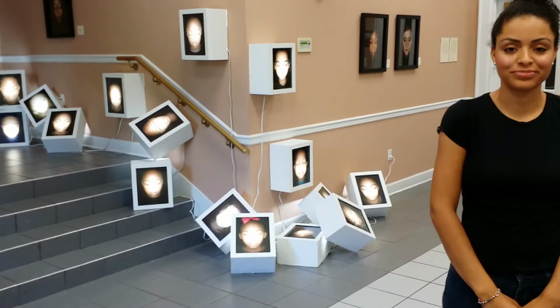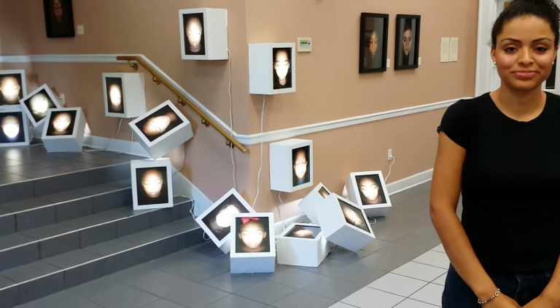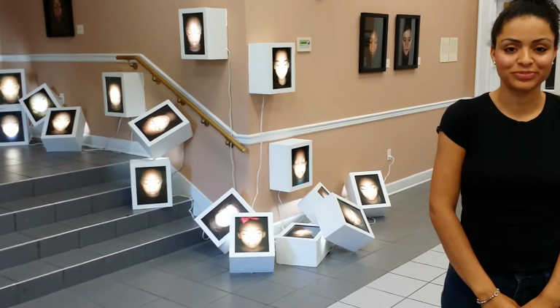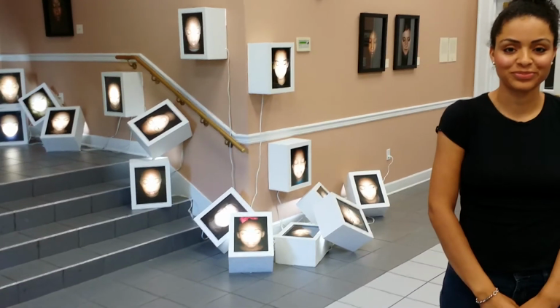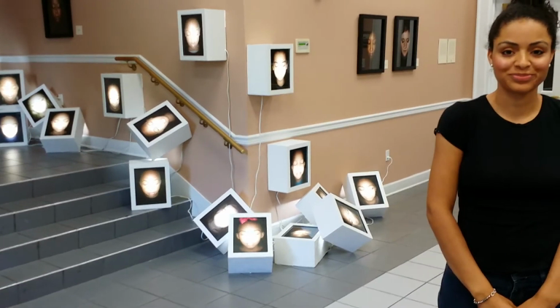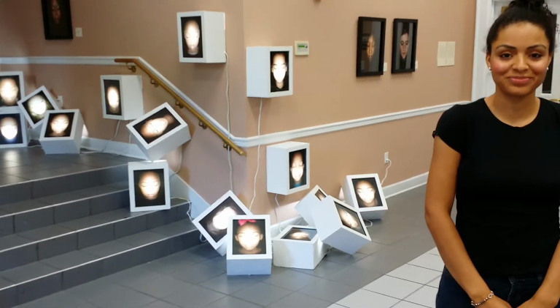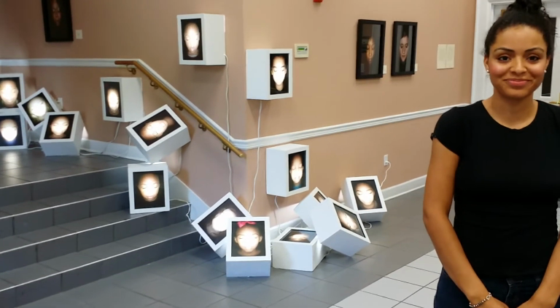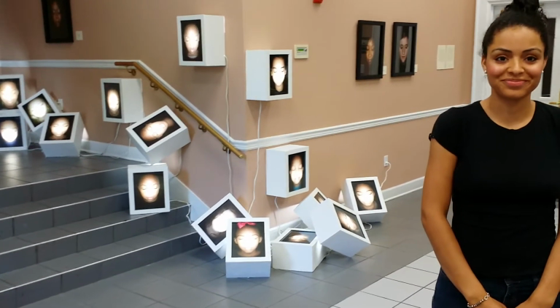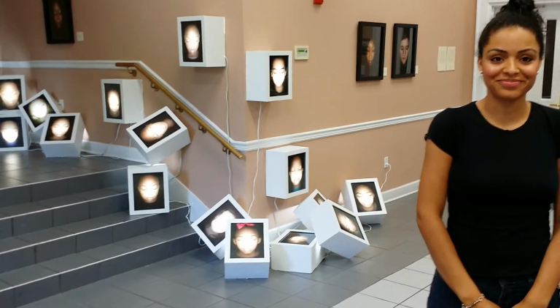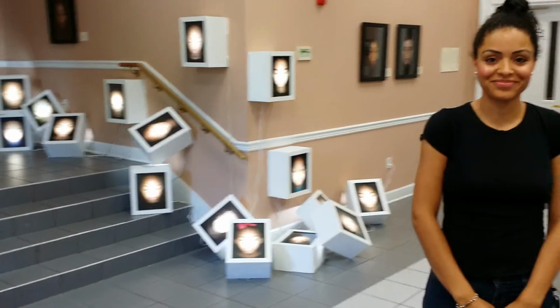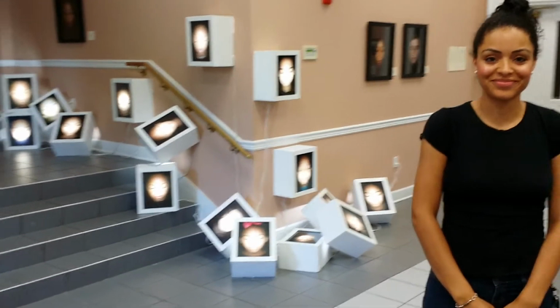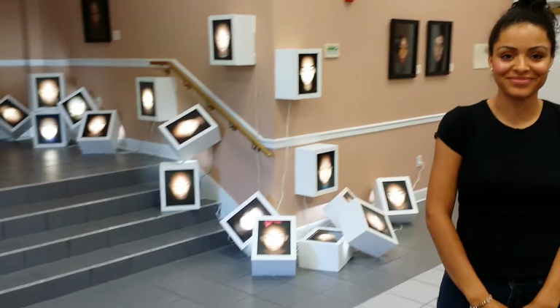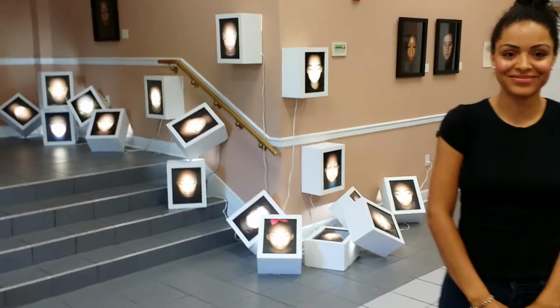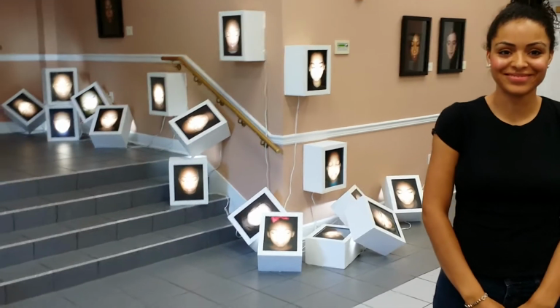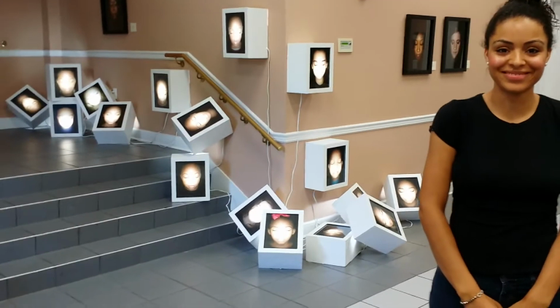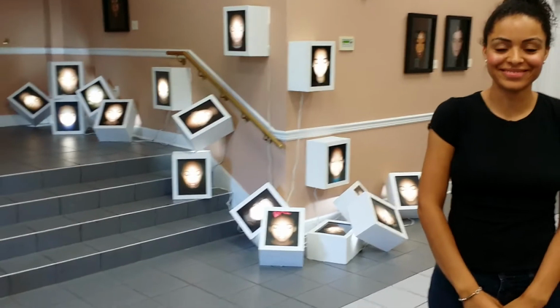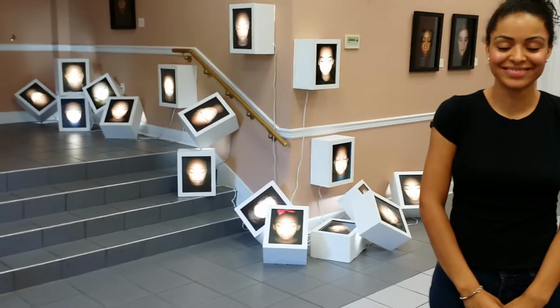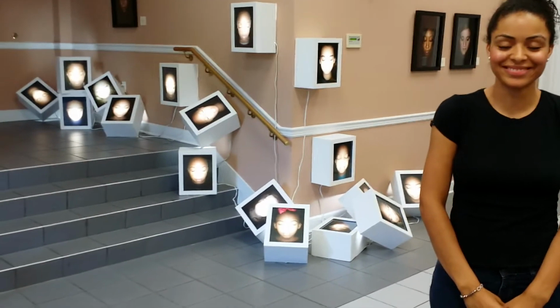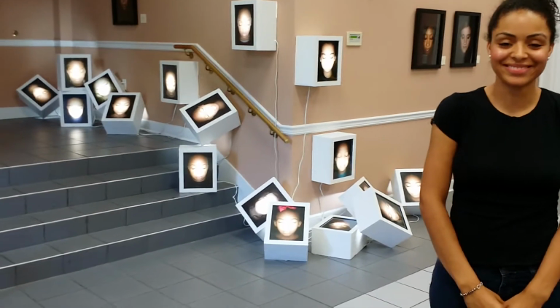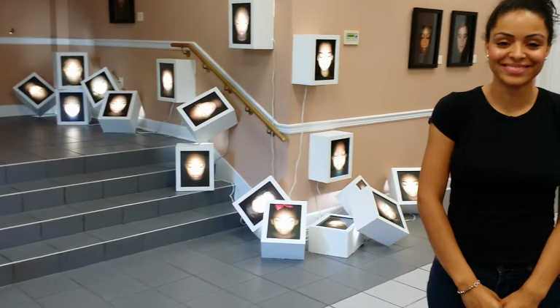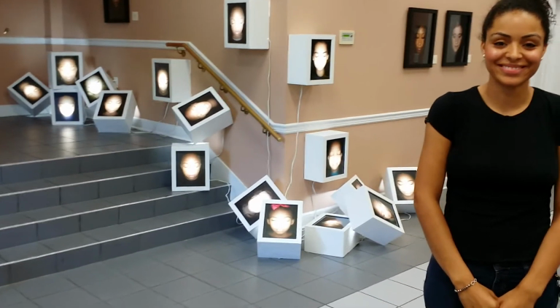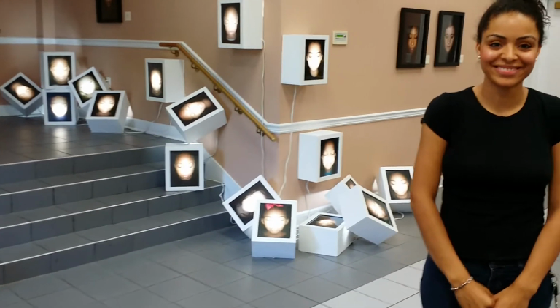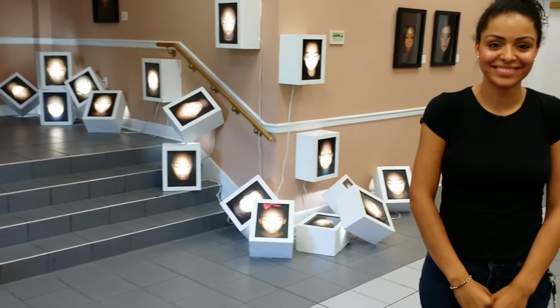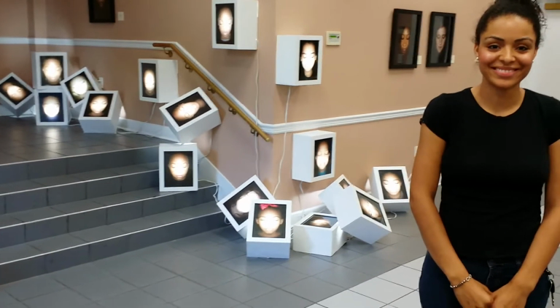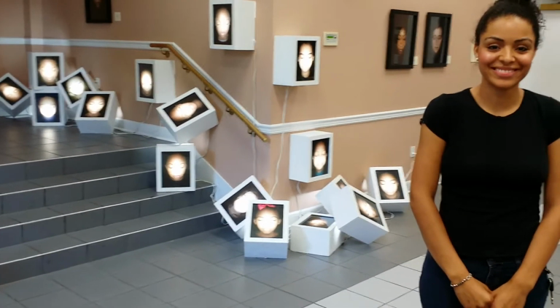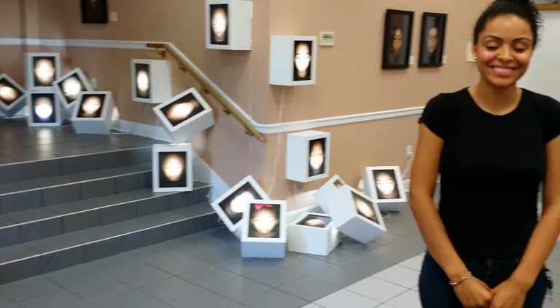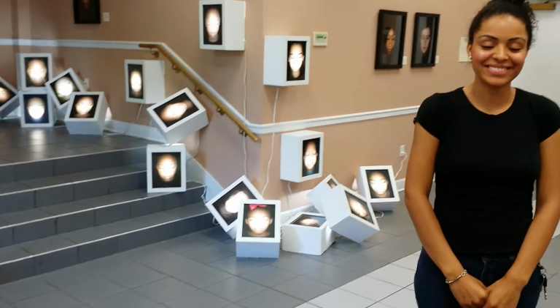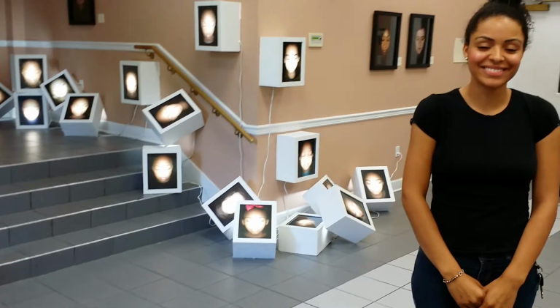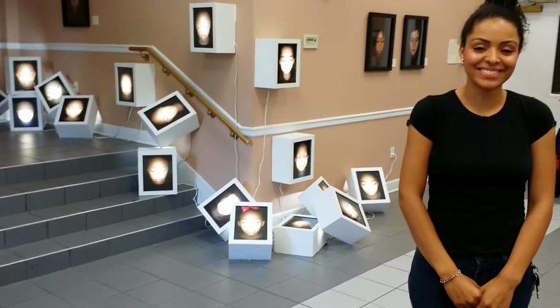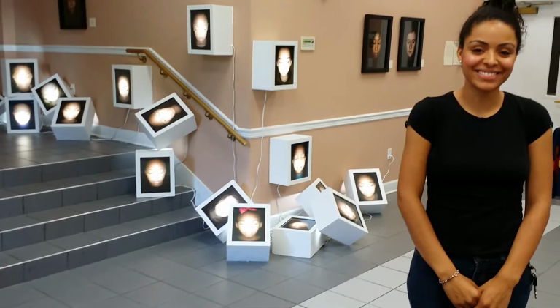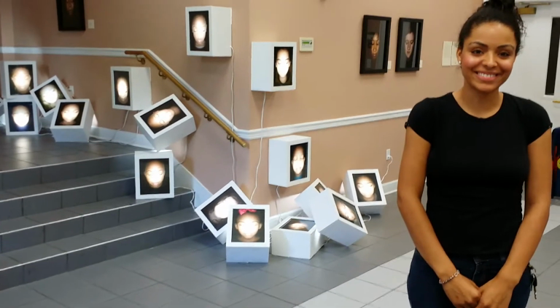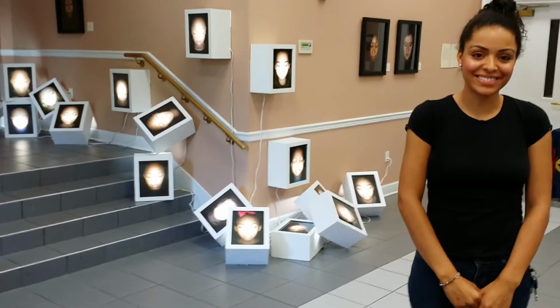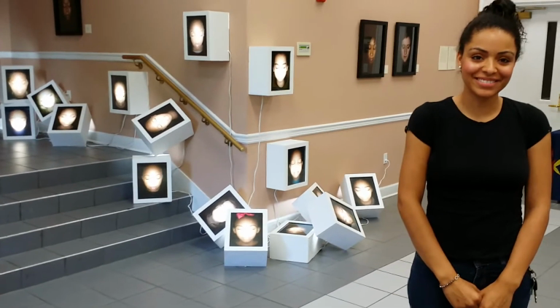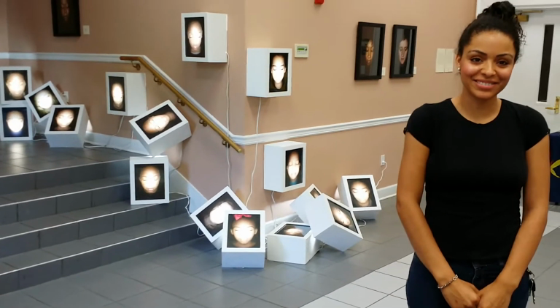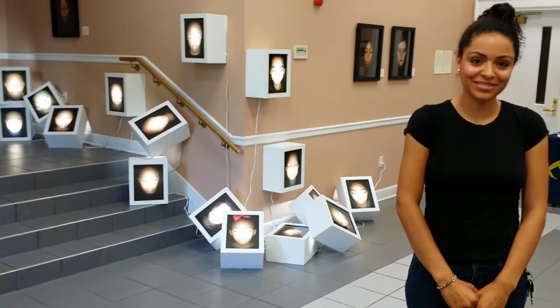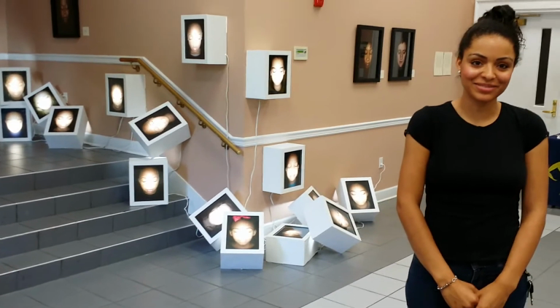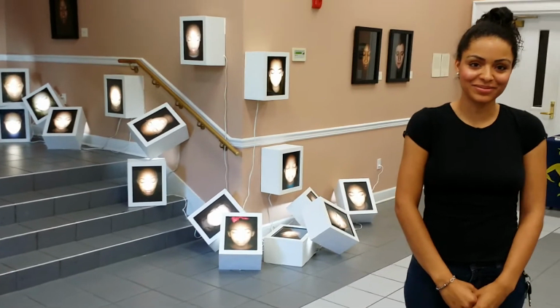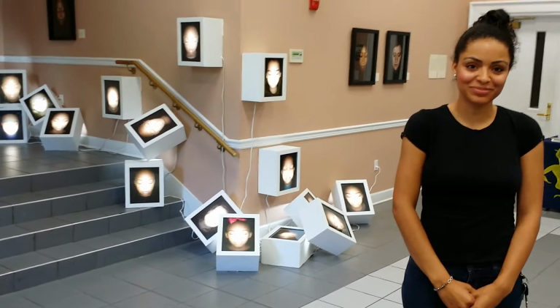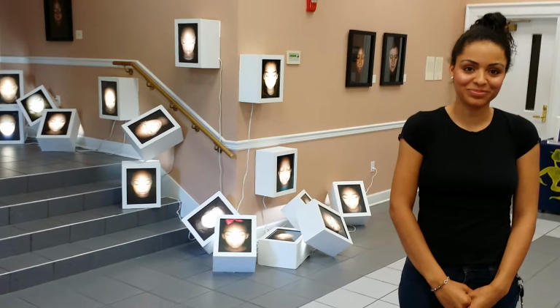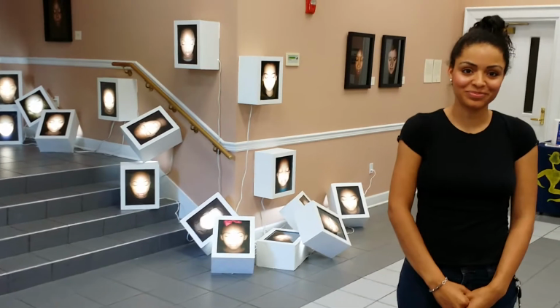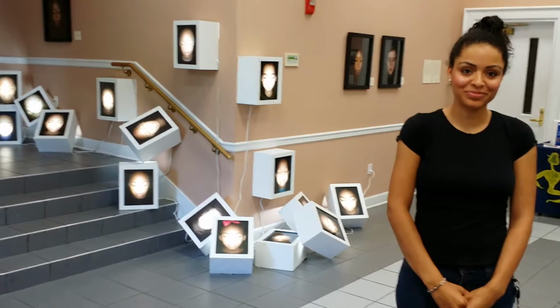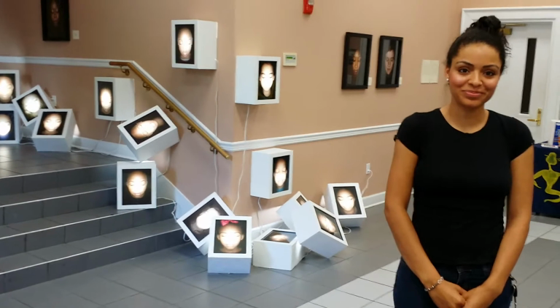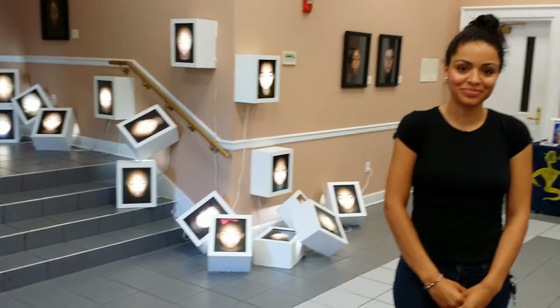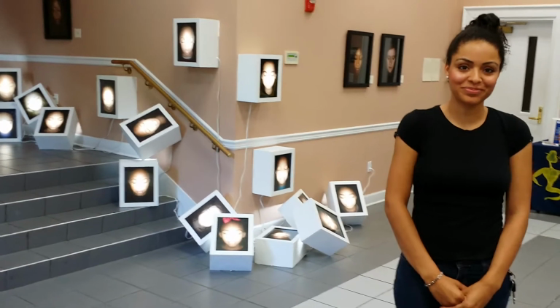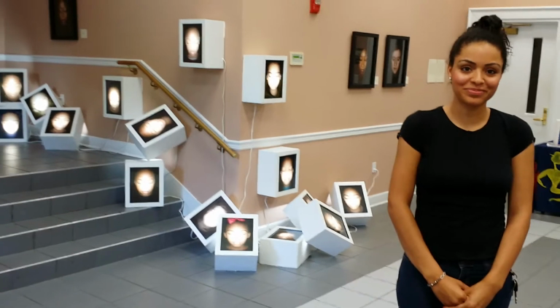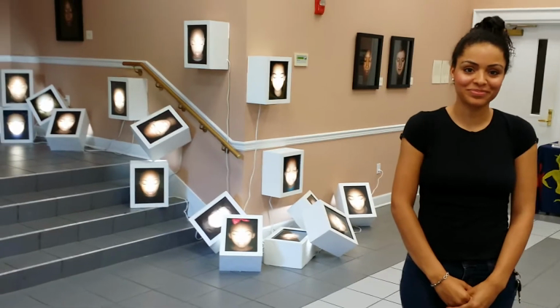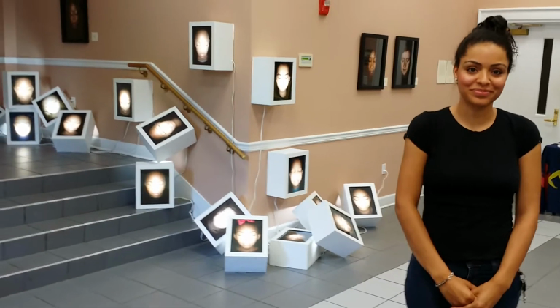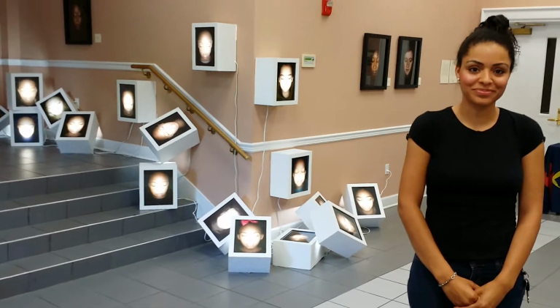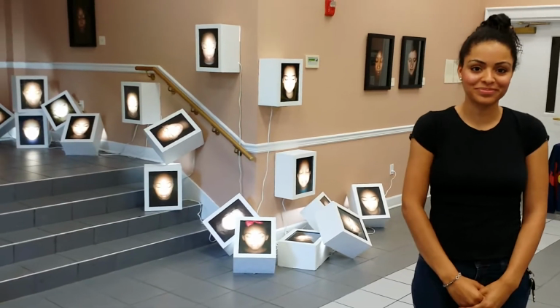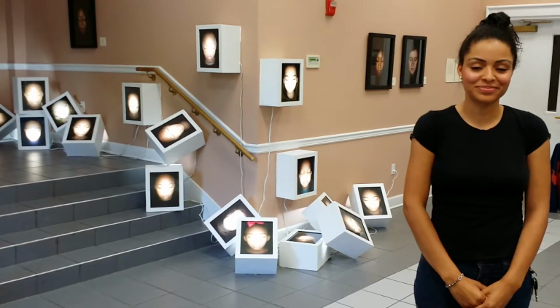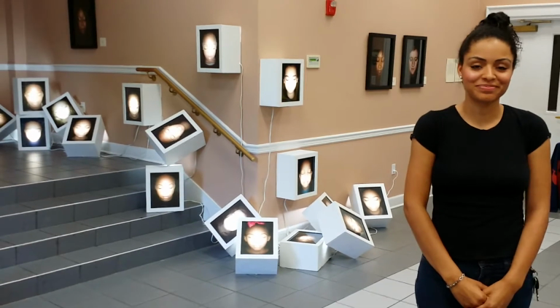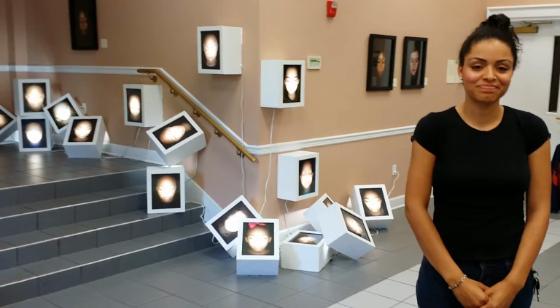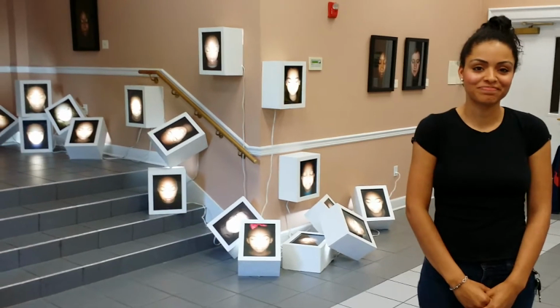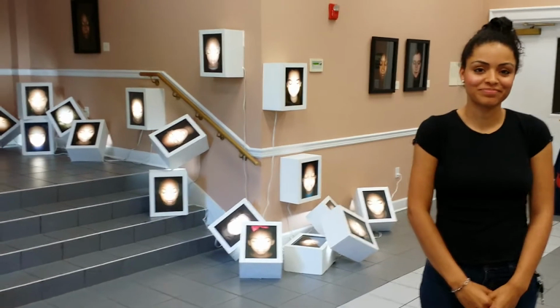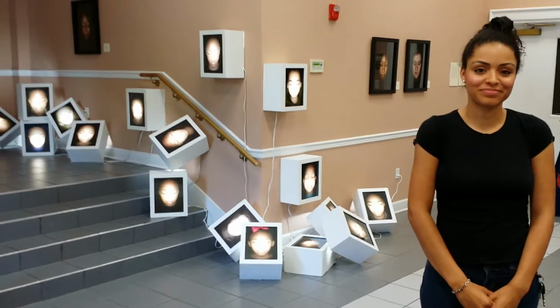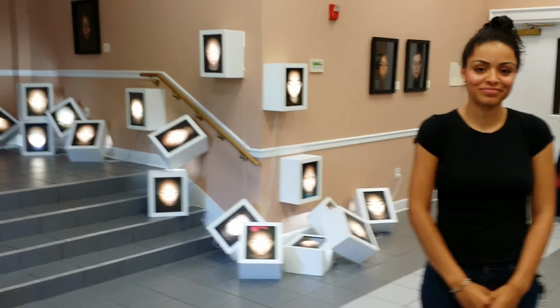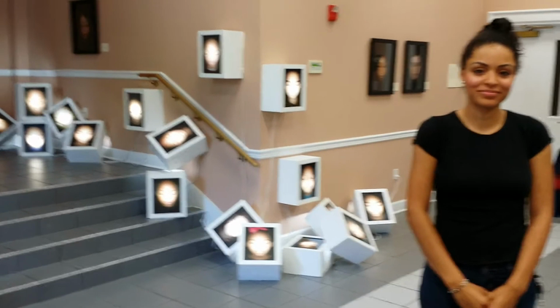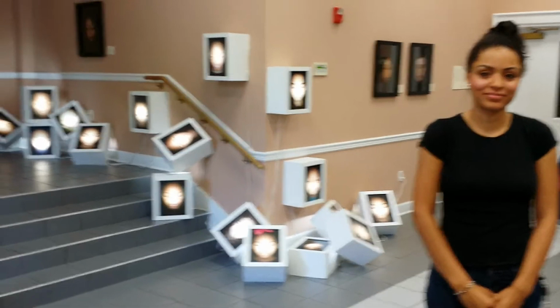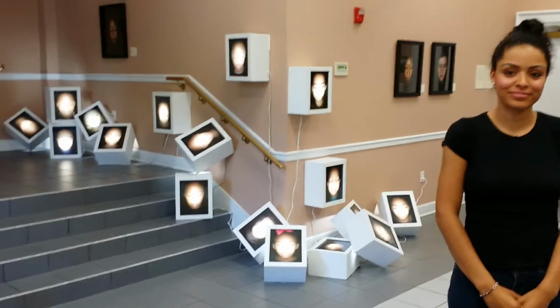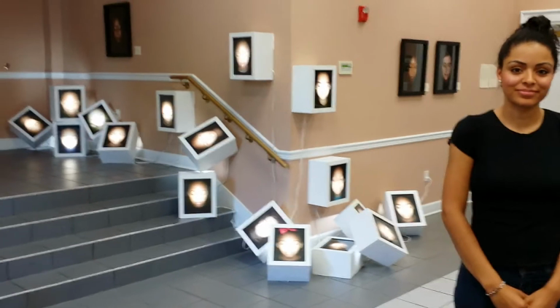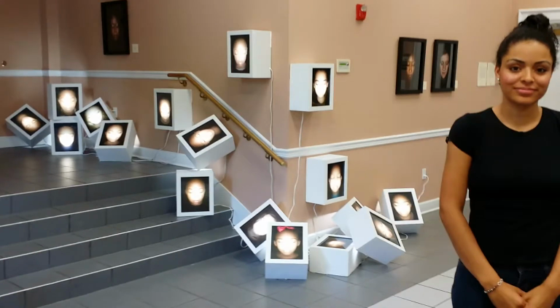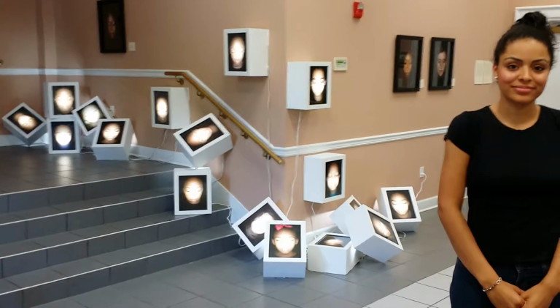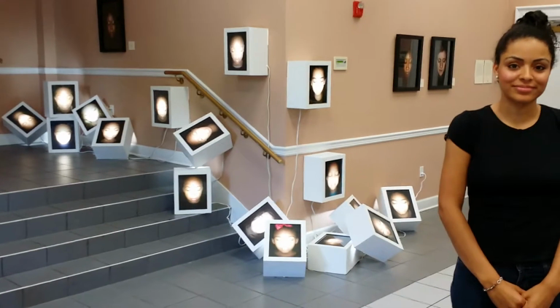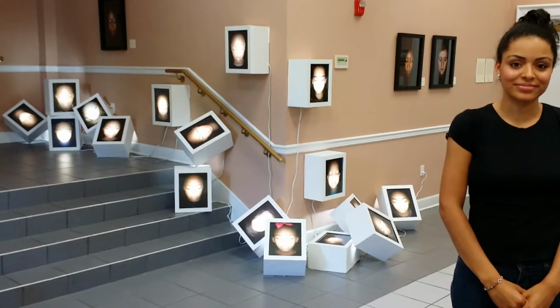It's your boy Najee, Black Art in America, currently here at the Historic Liberty Theater and Cultural Center in Columbus, Georgia, my new hometown.